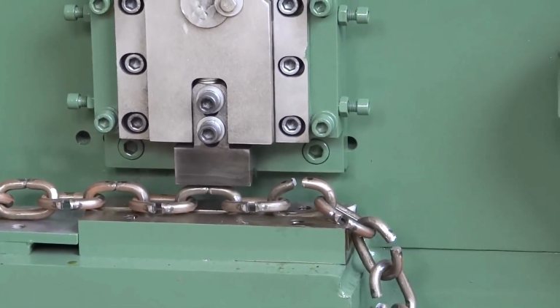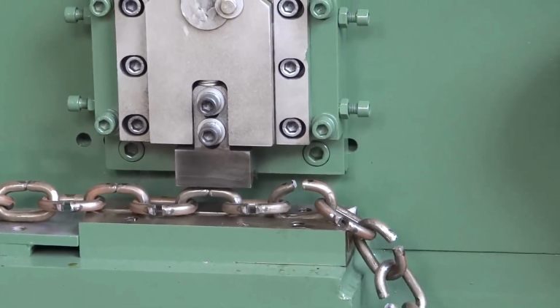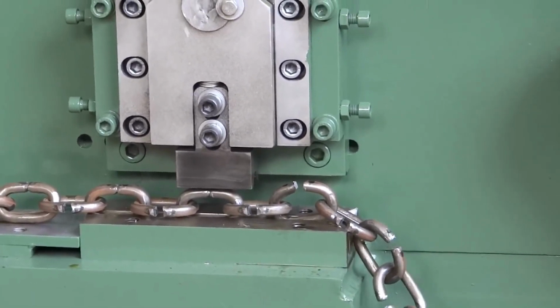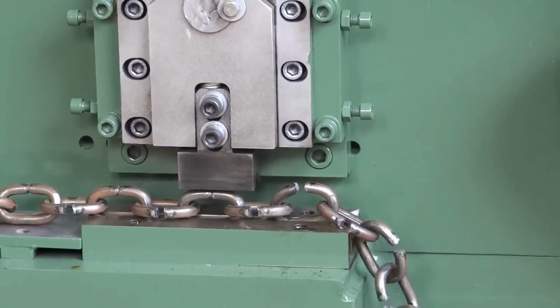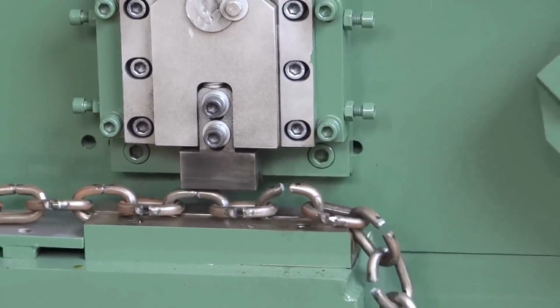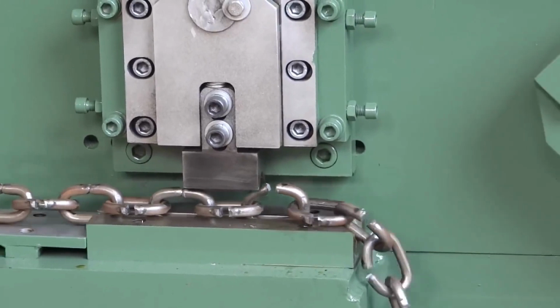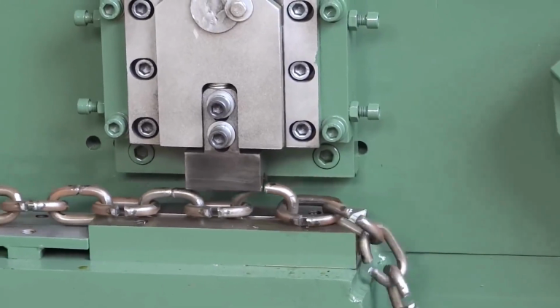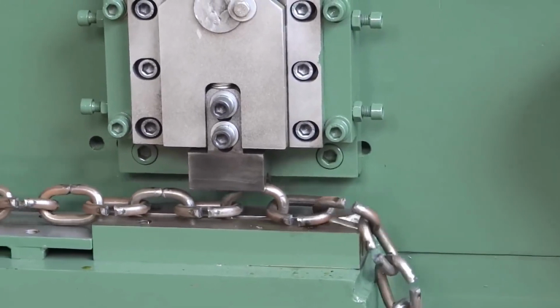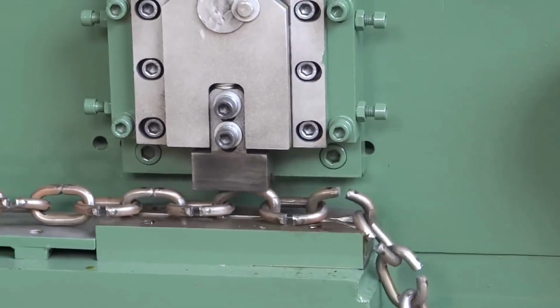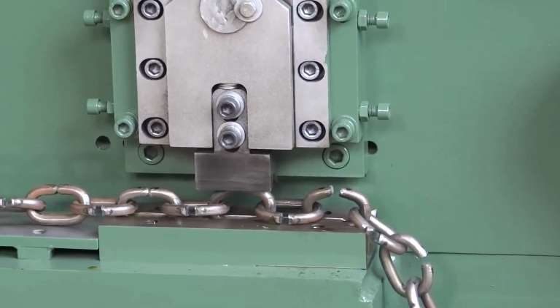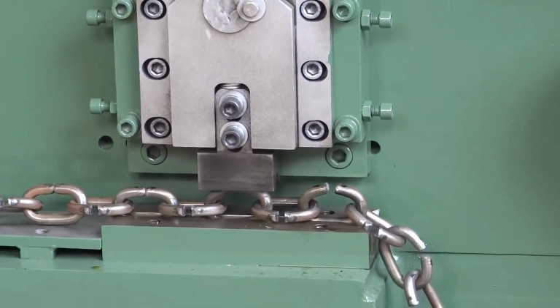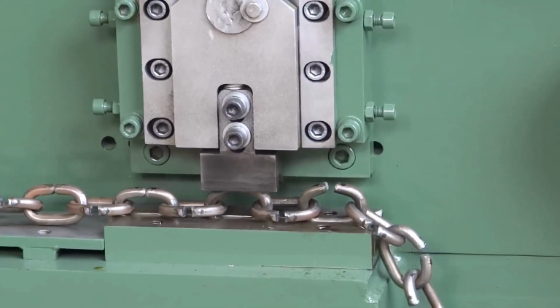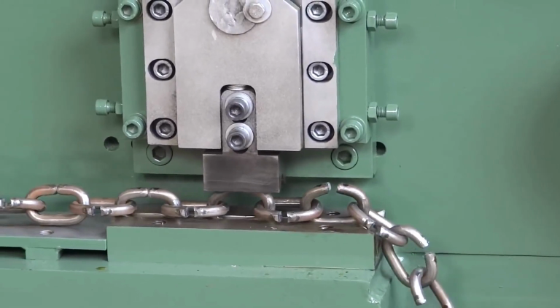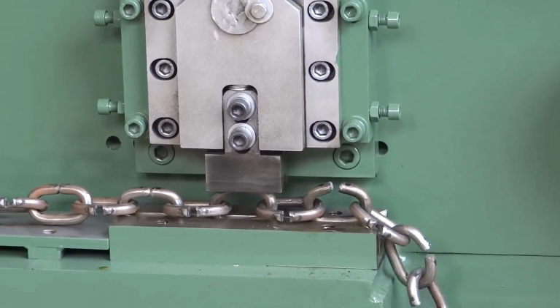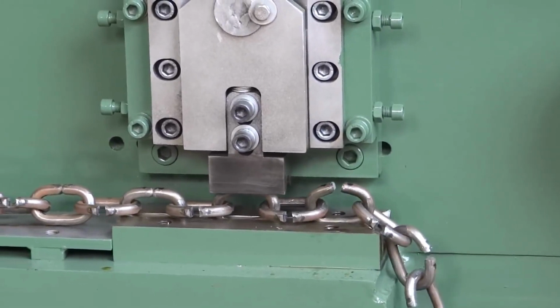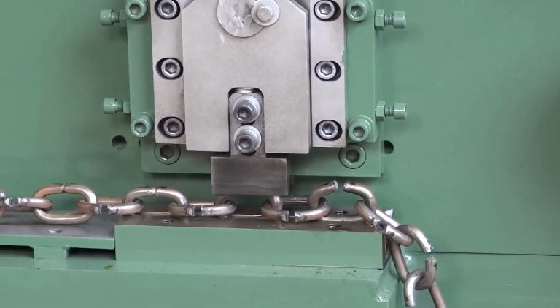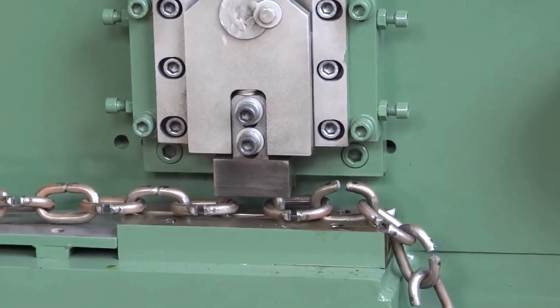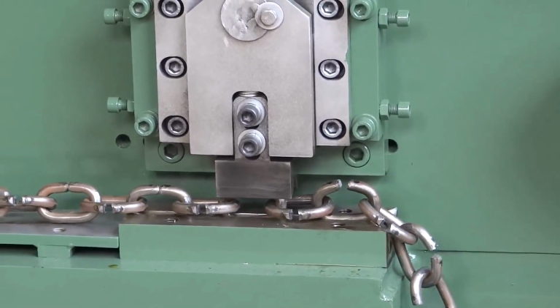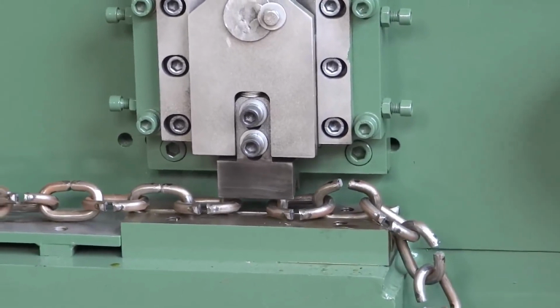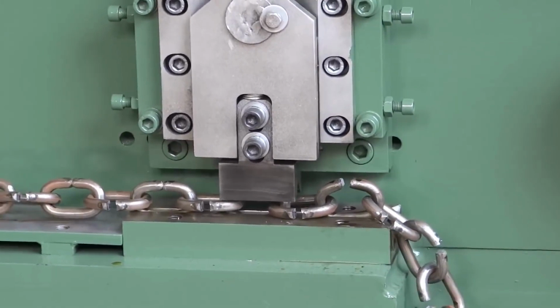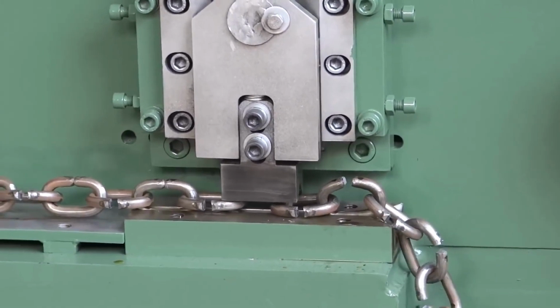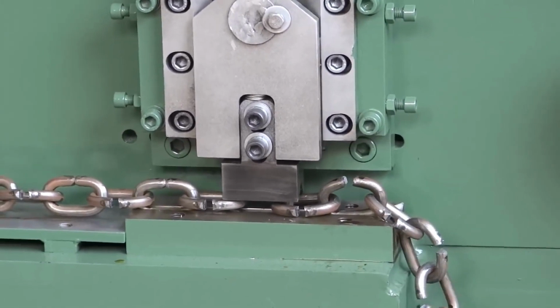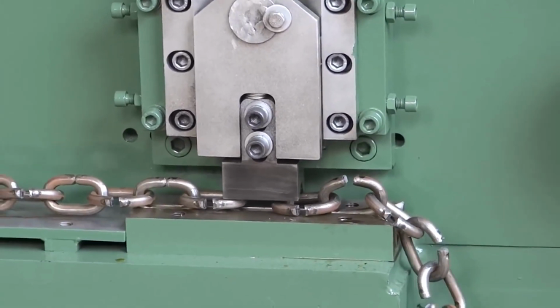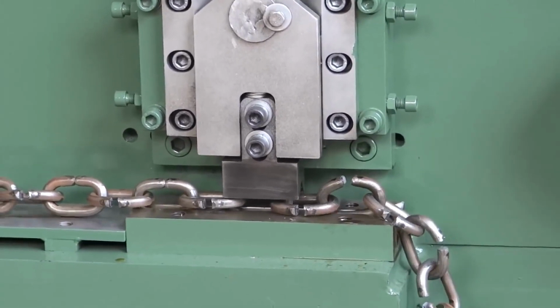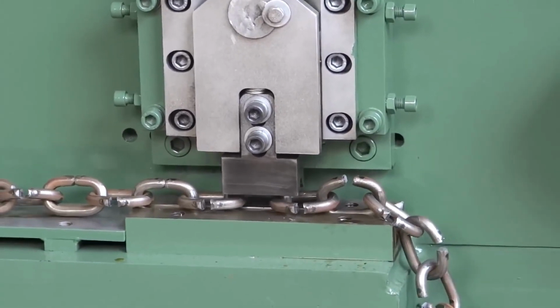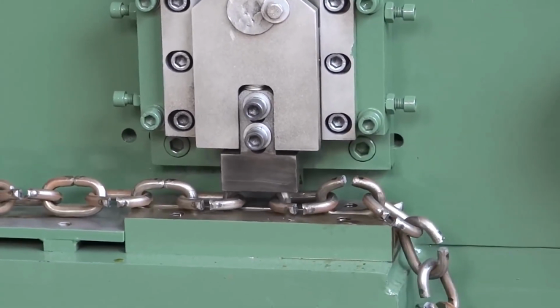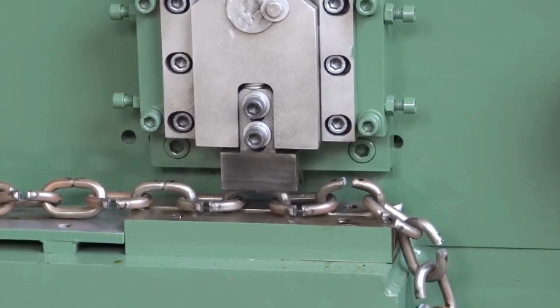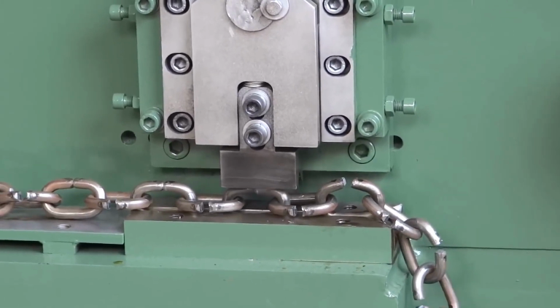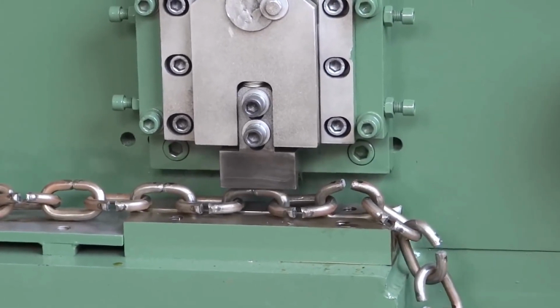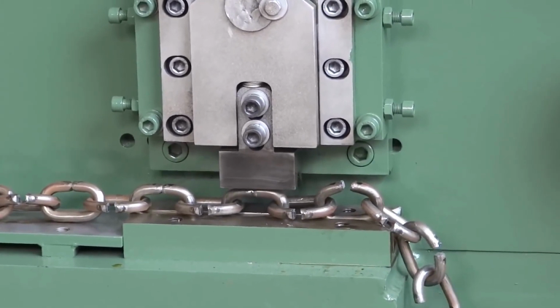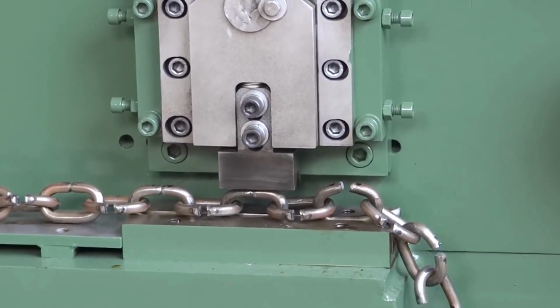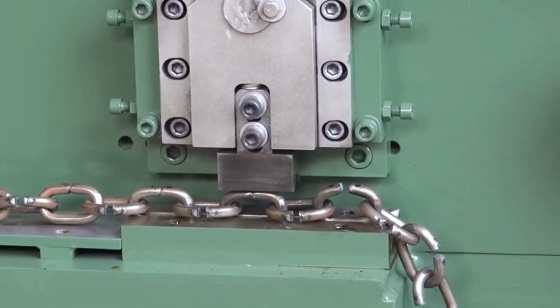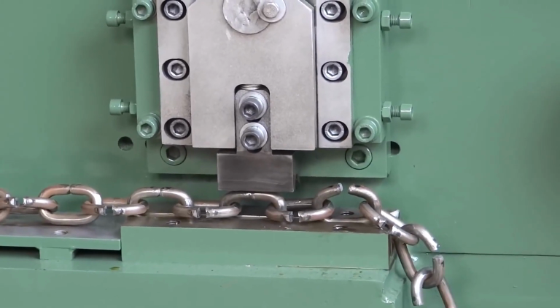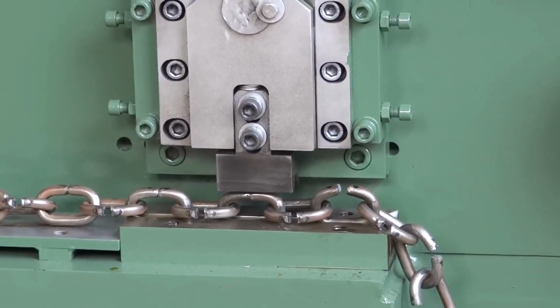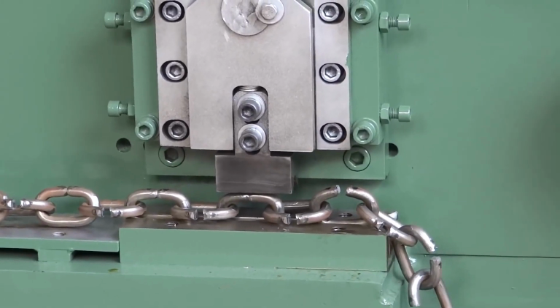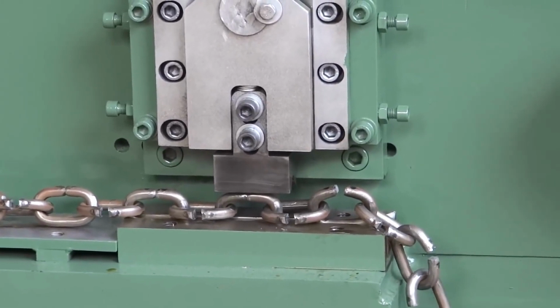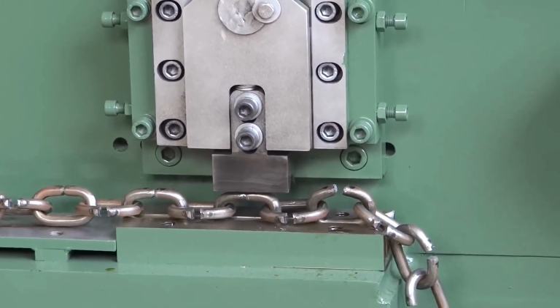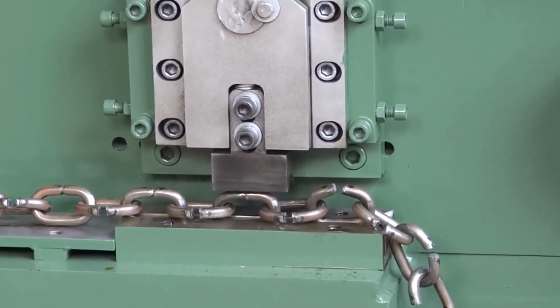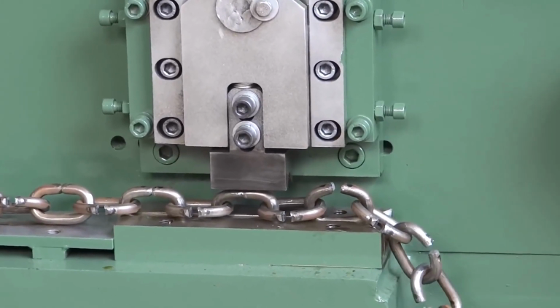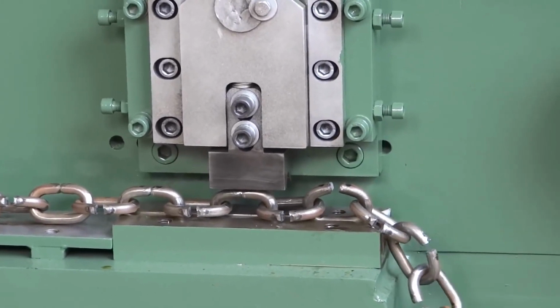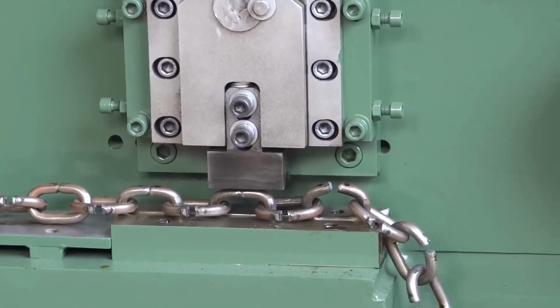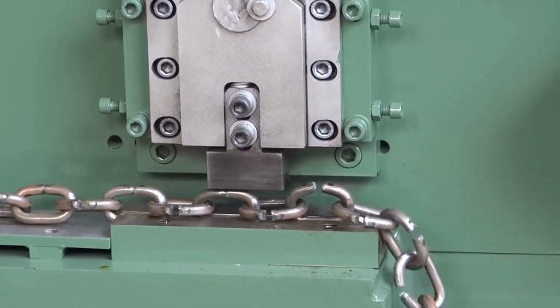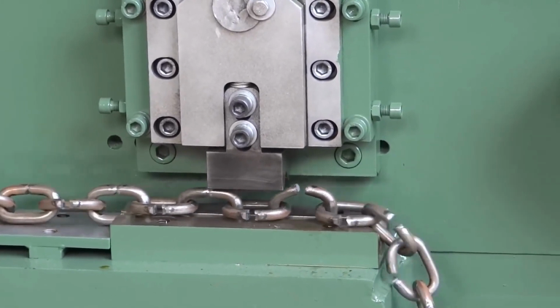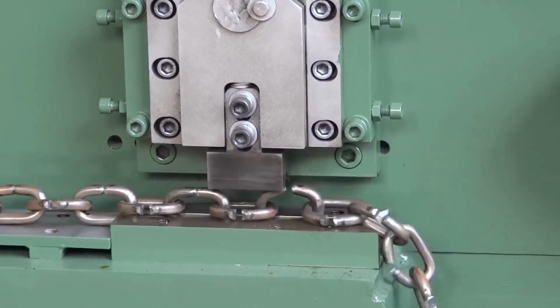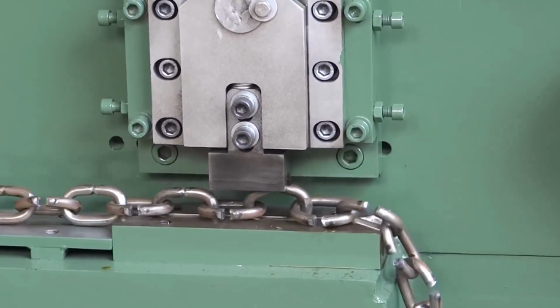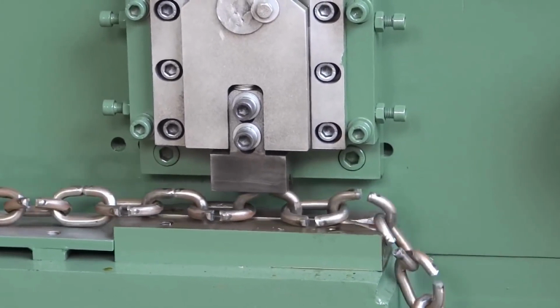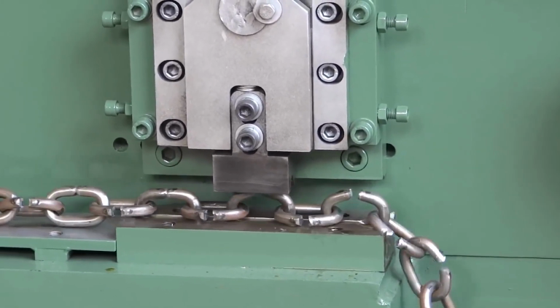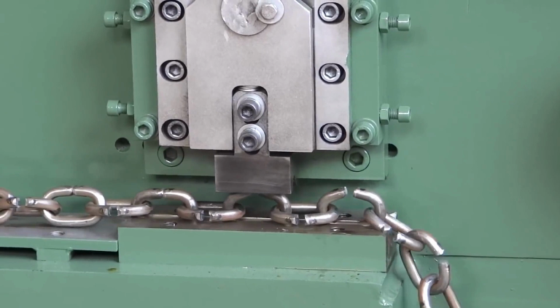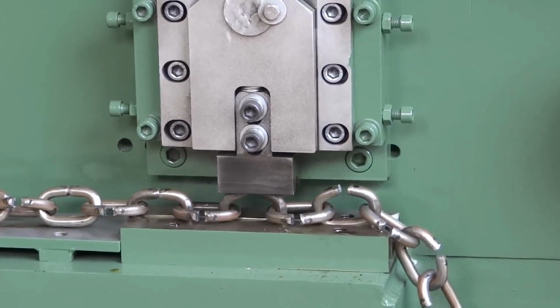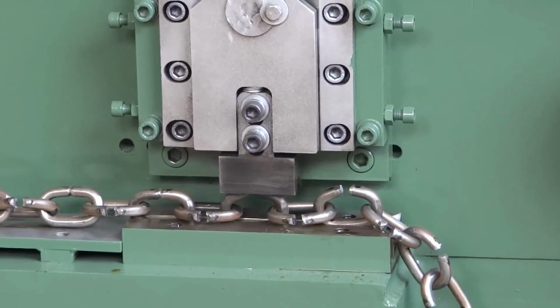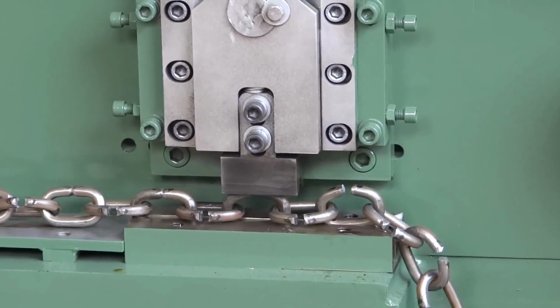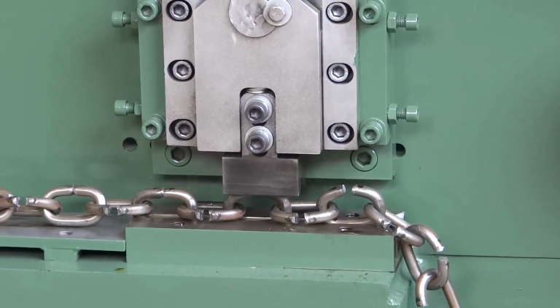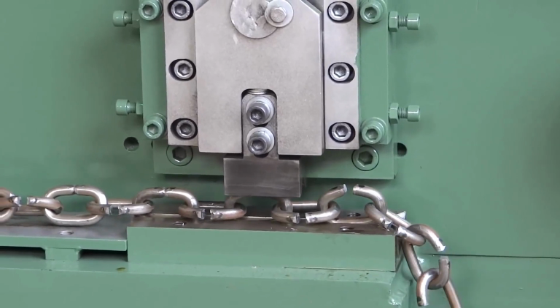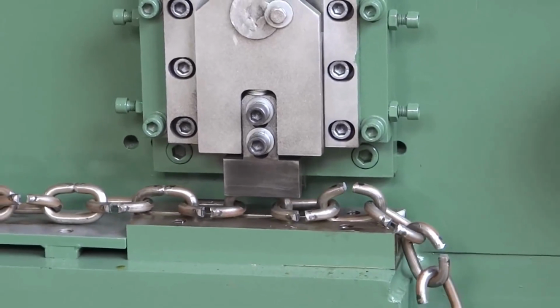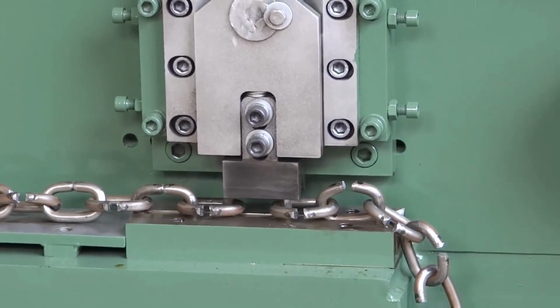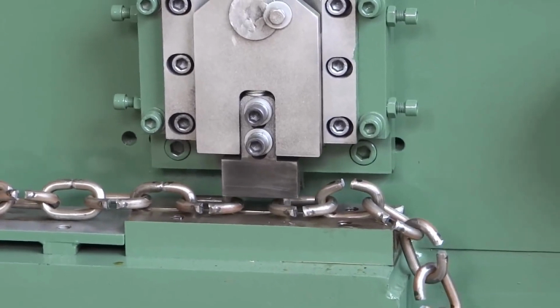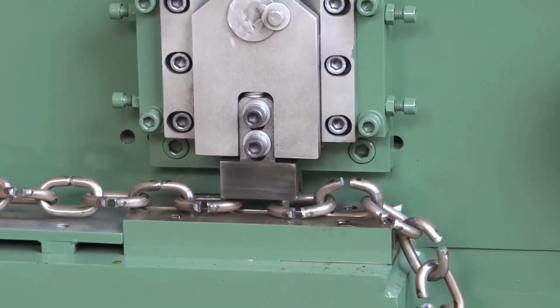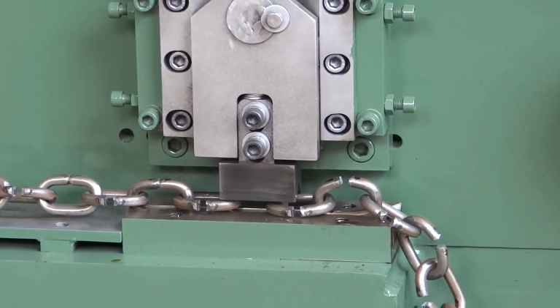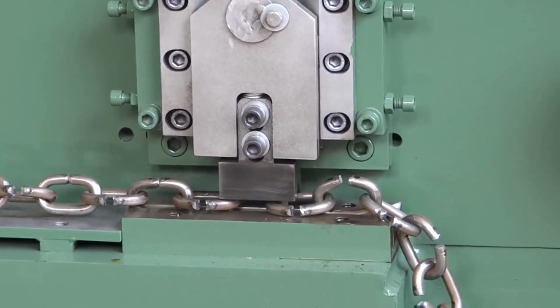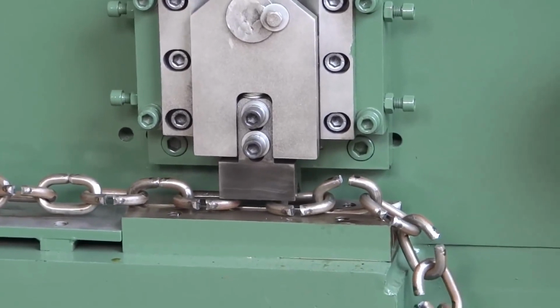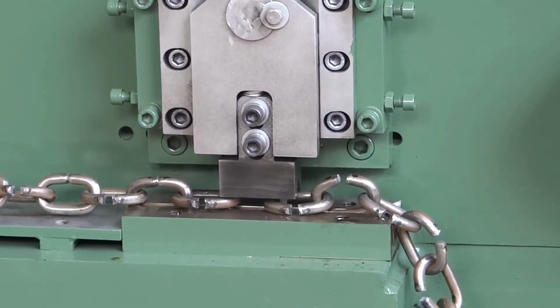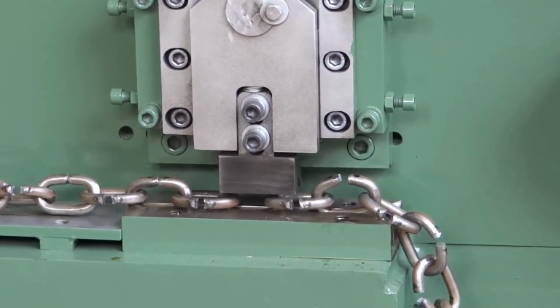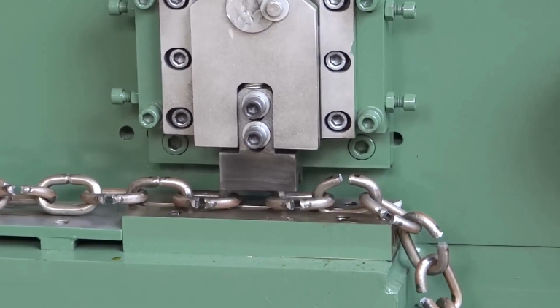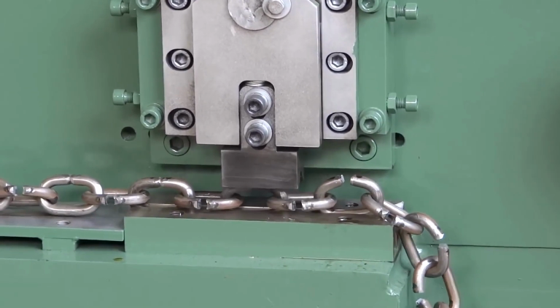The price of a CBM-12 Chain Machine varies depending on the manufacturer and the specifications of the machine.